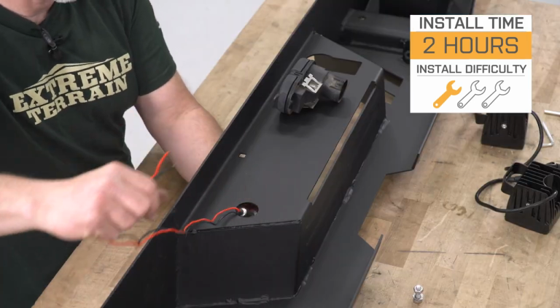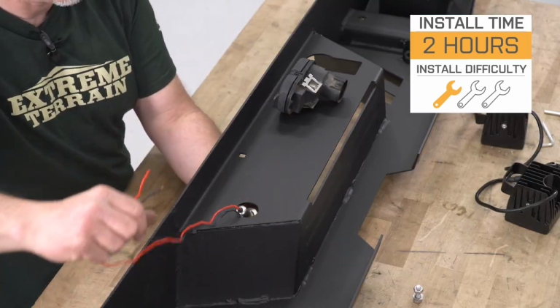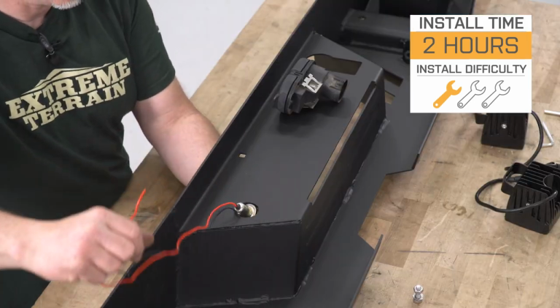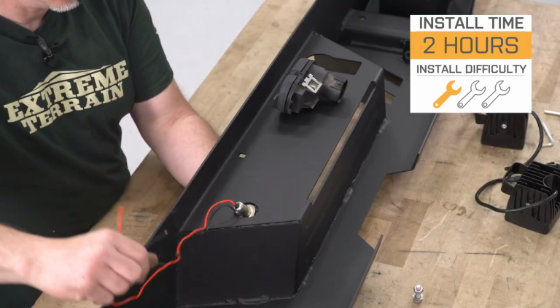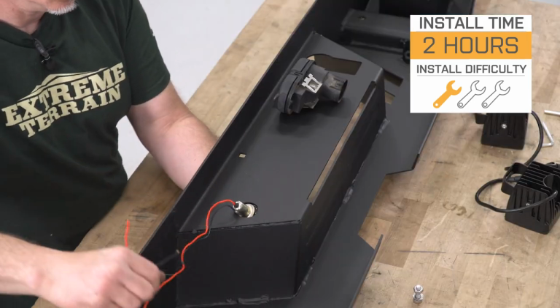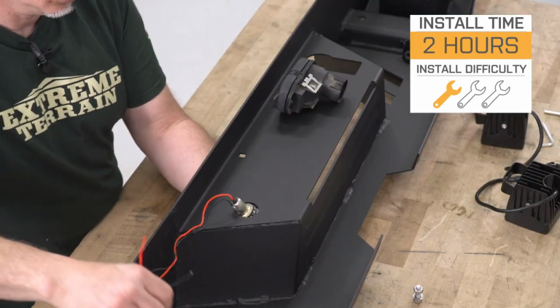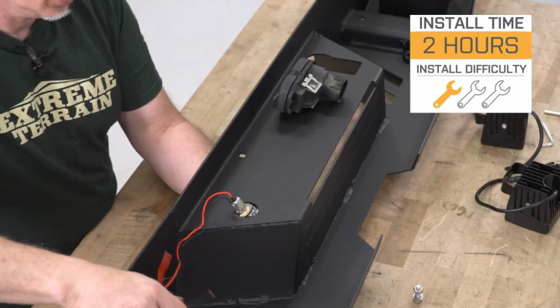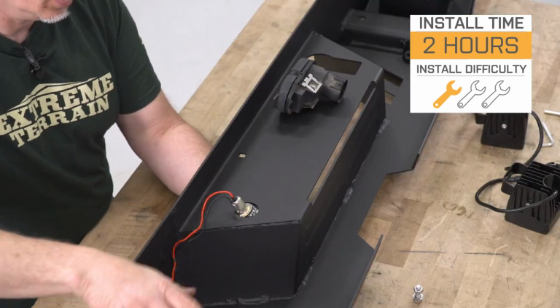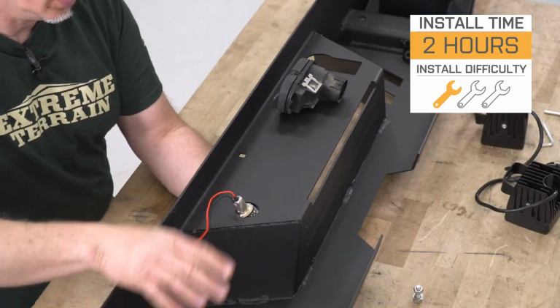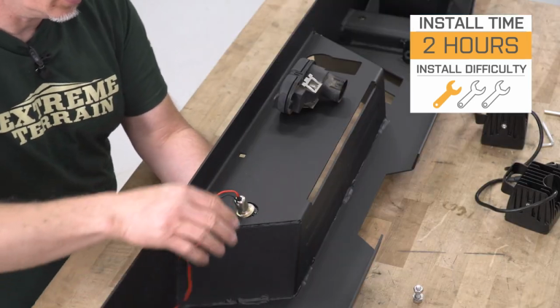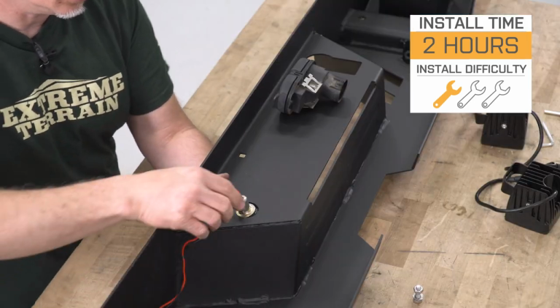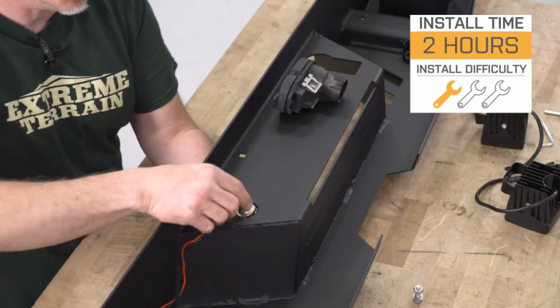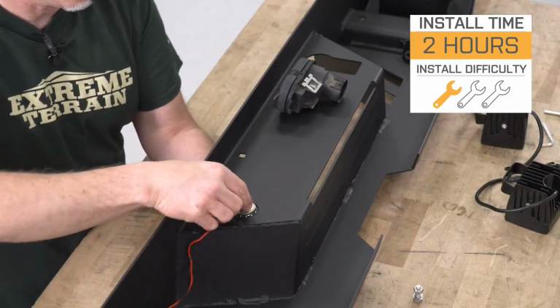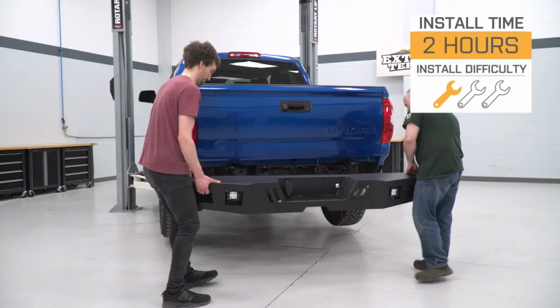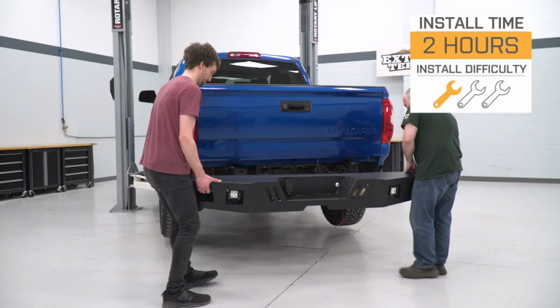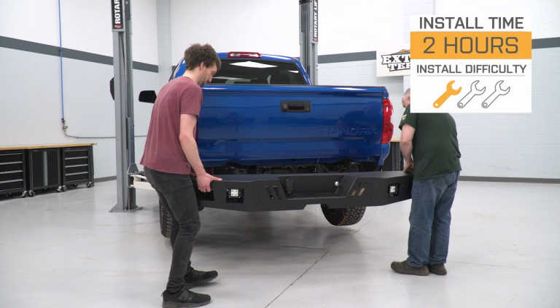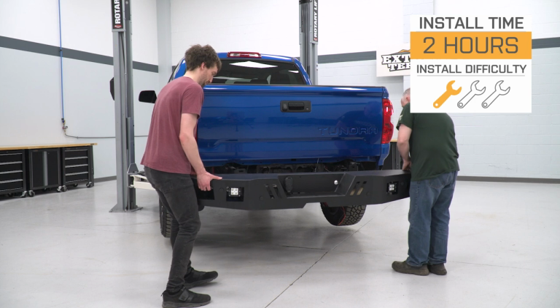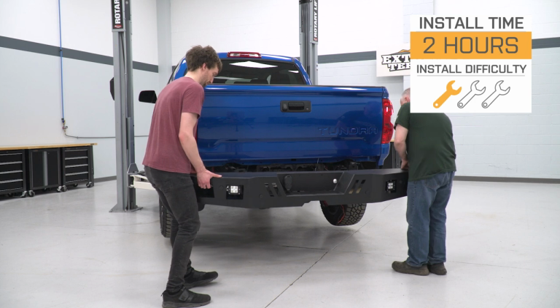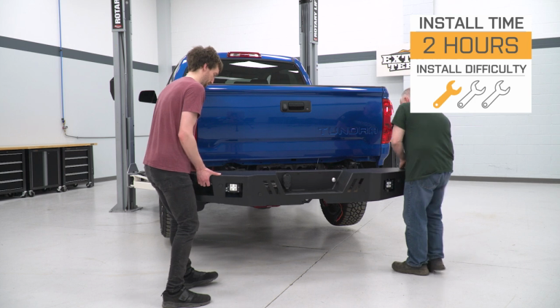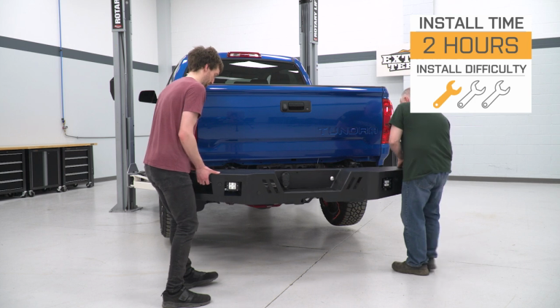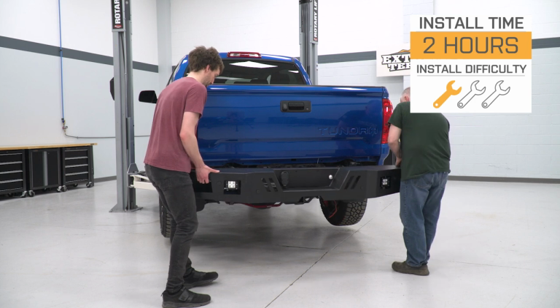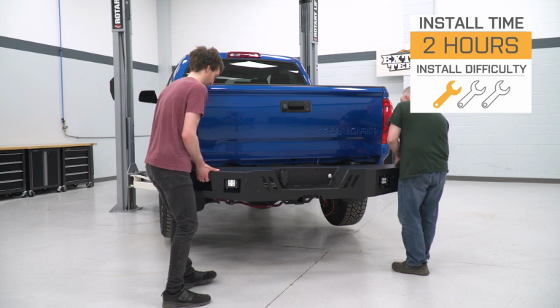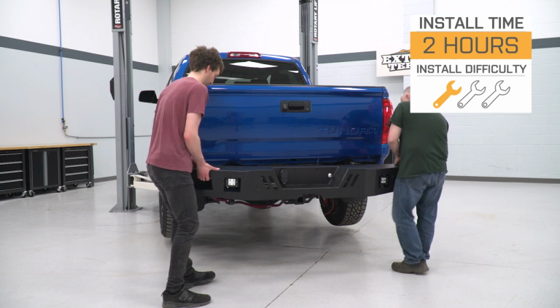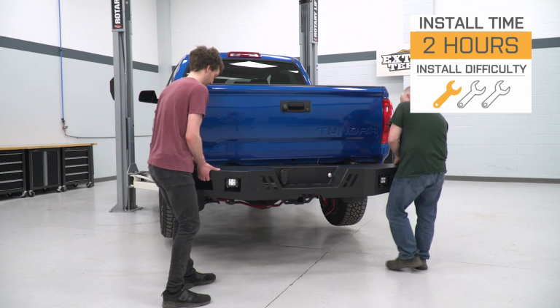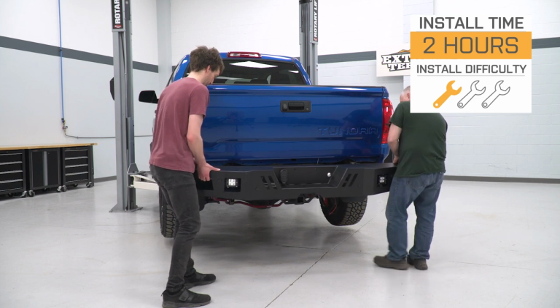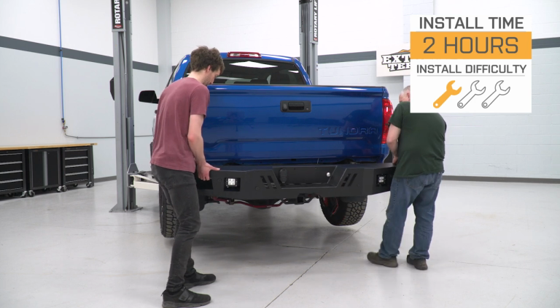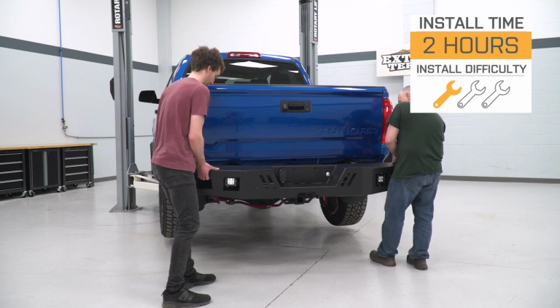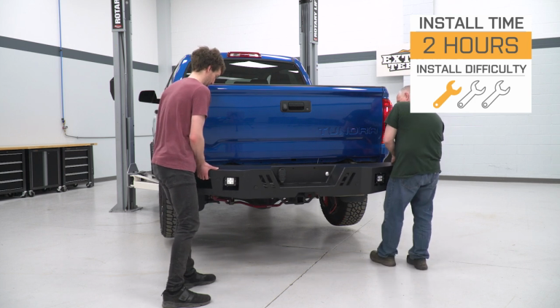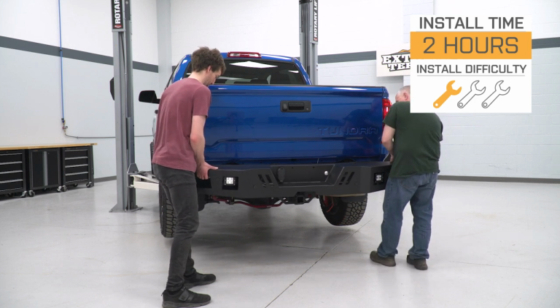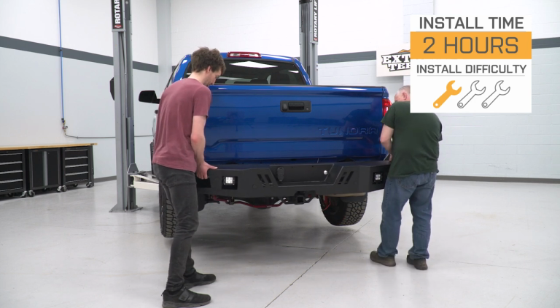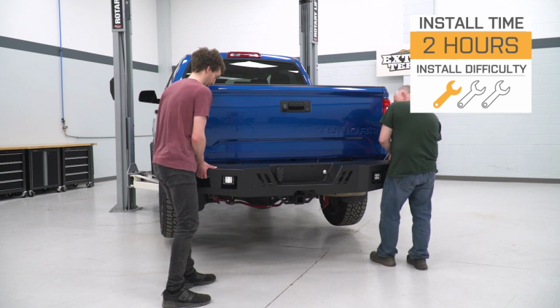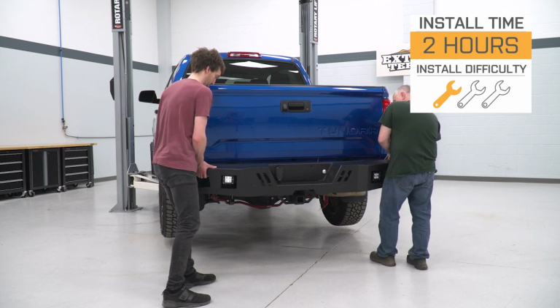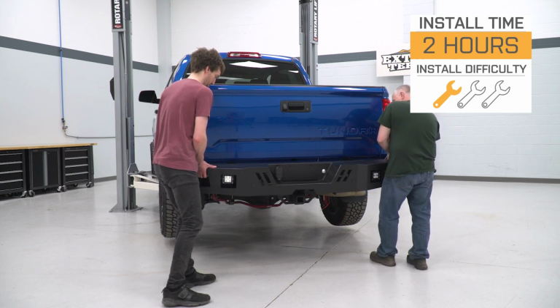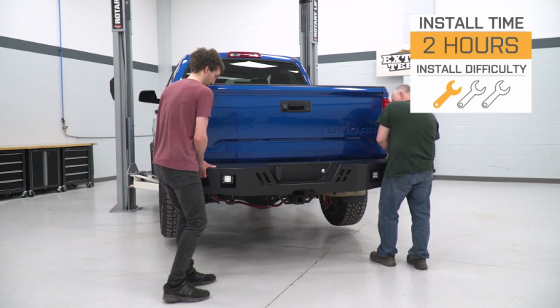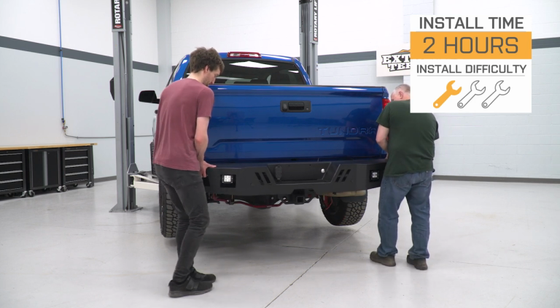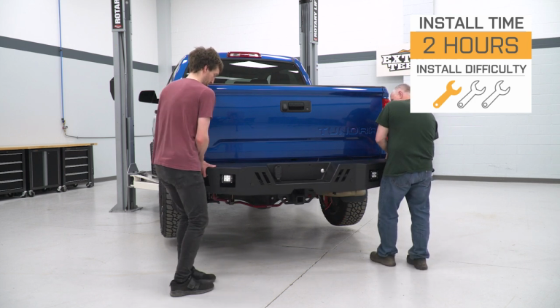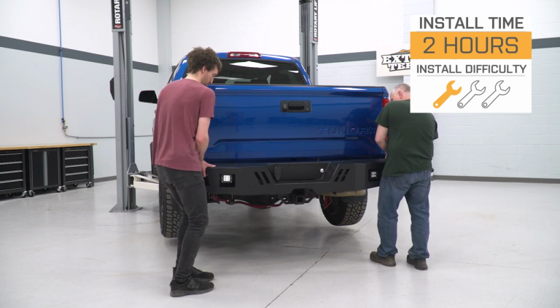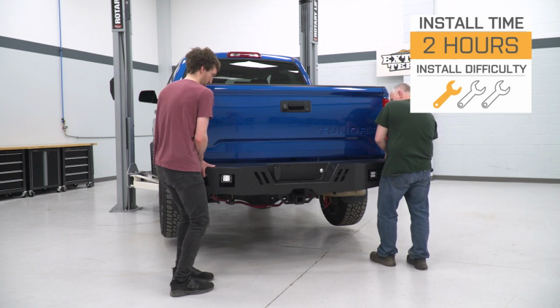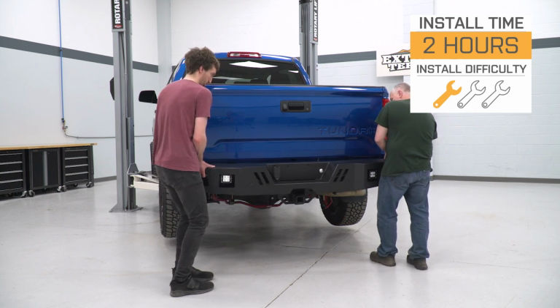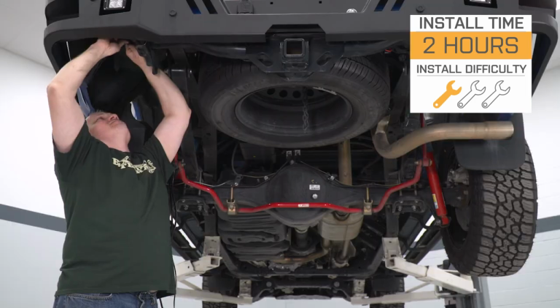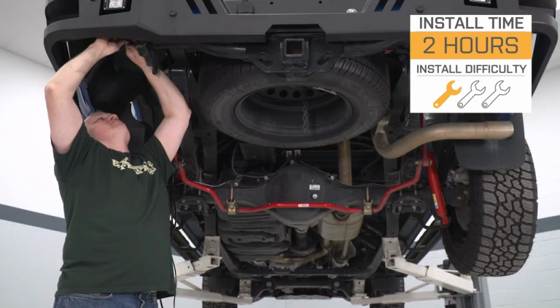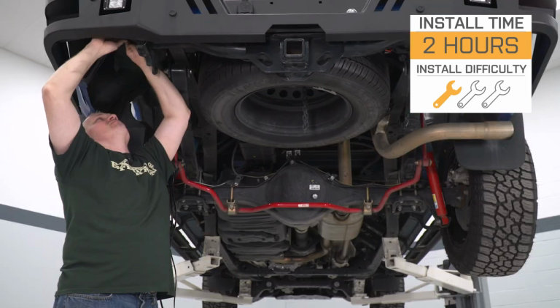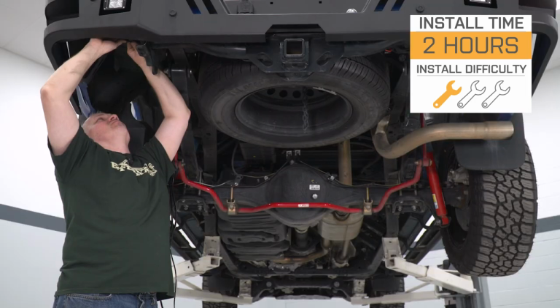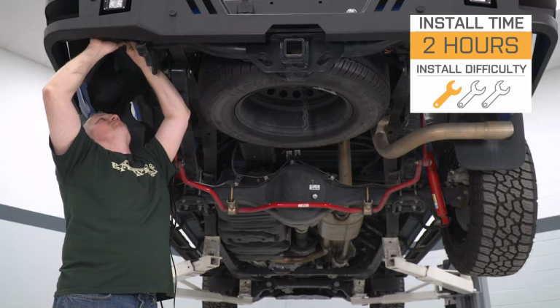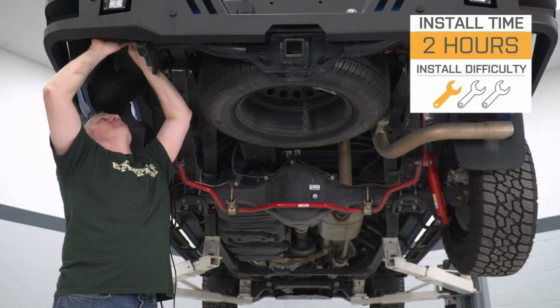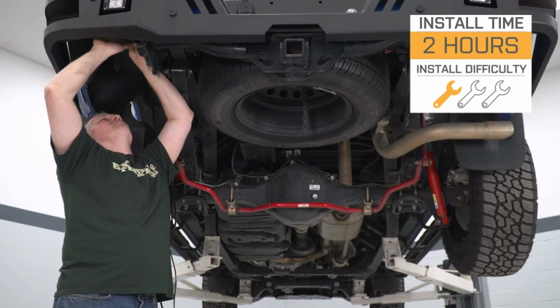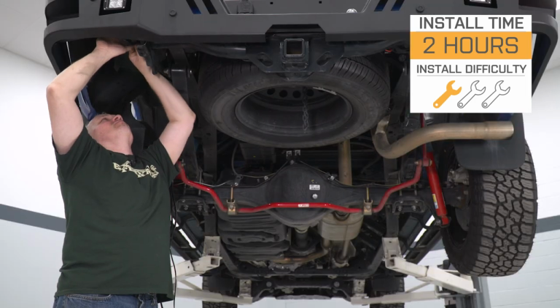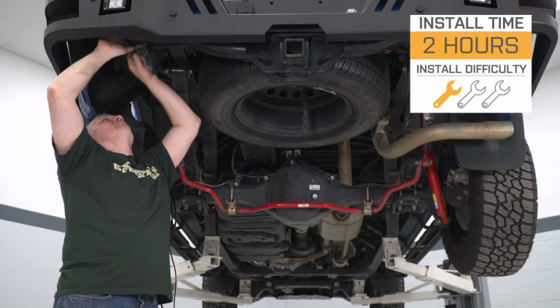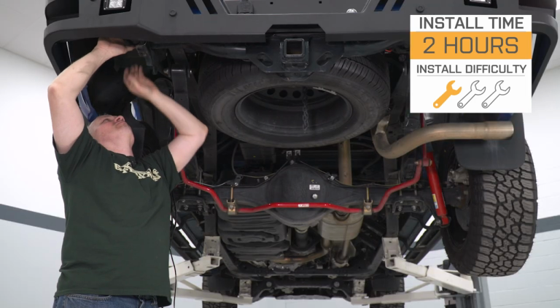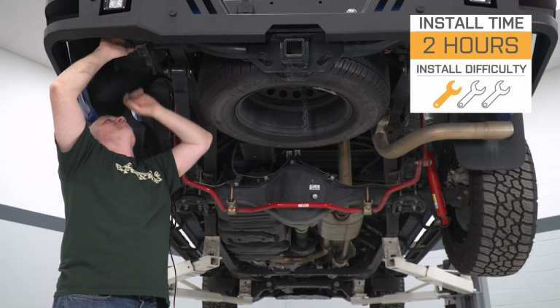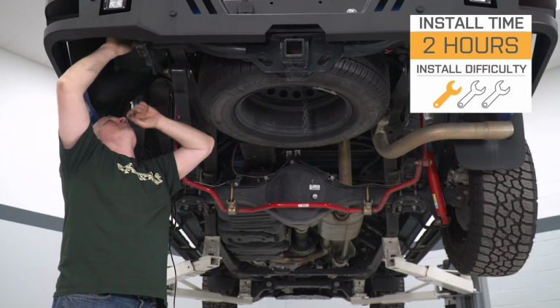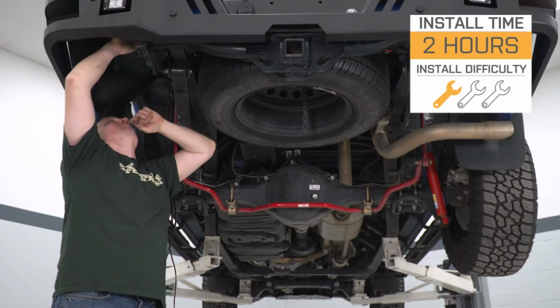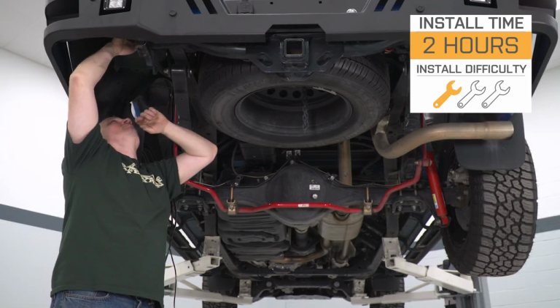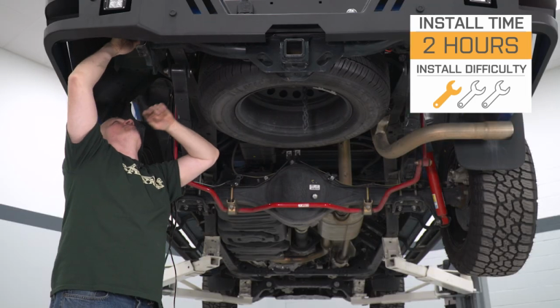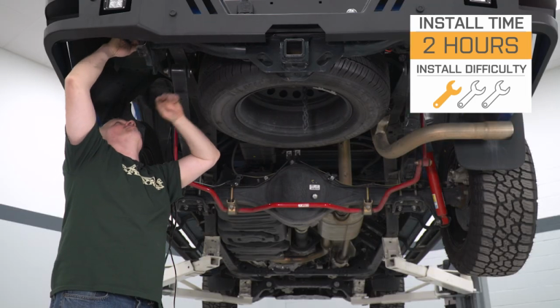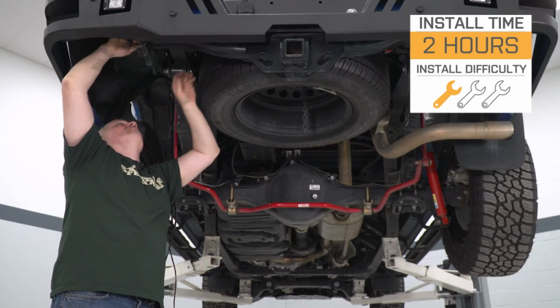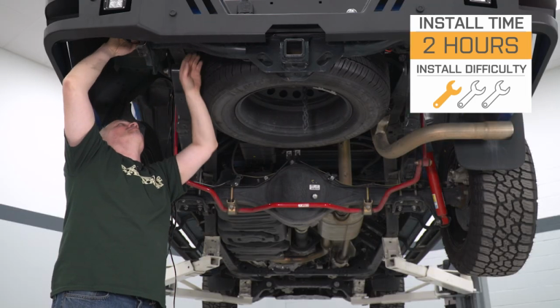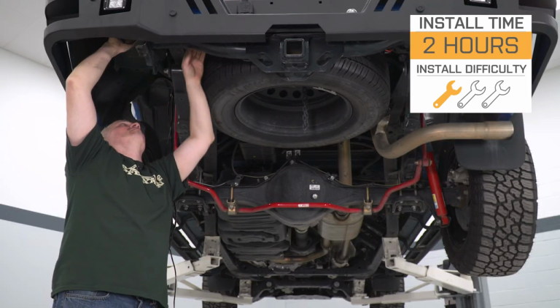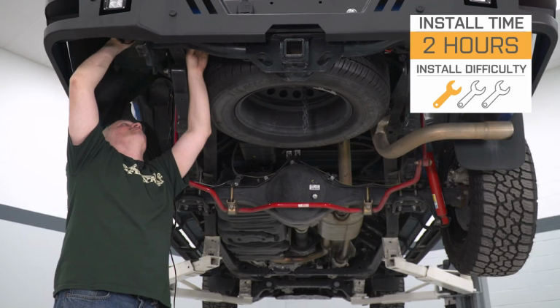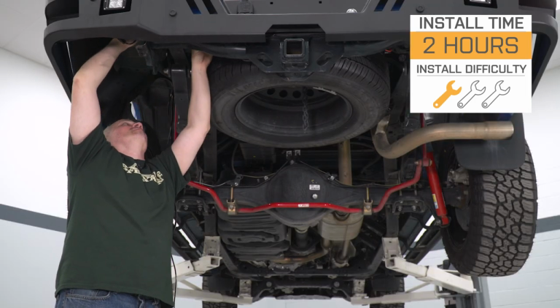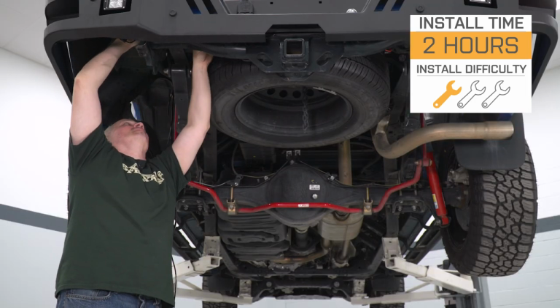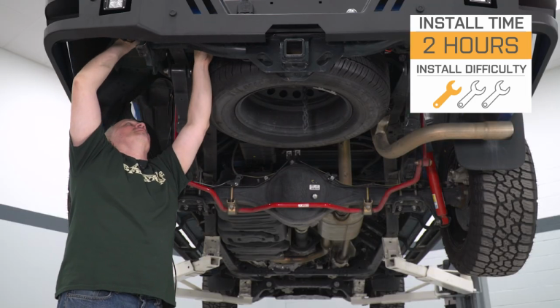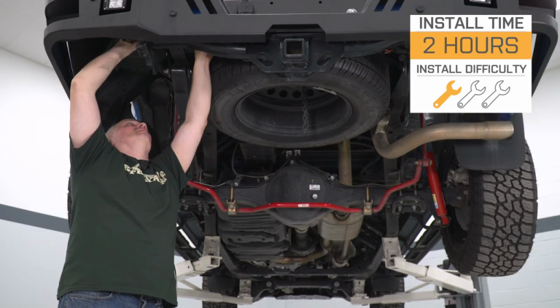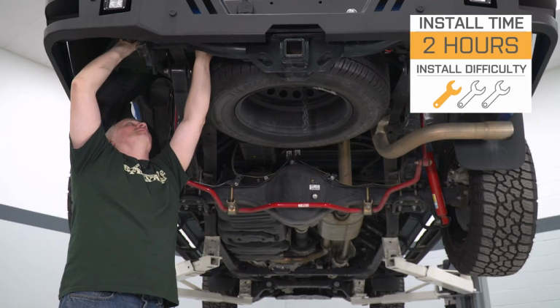One of our installers is going to show you how to get this onto your Tundra. Speaking of the install, let's jump into that now.